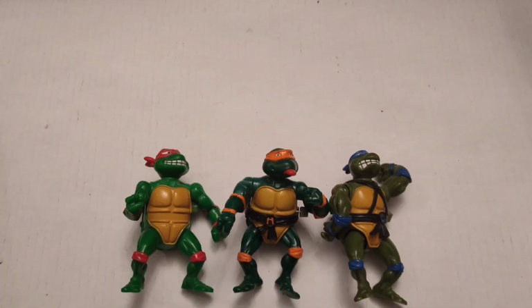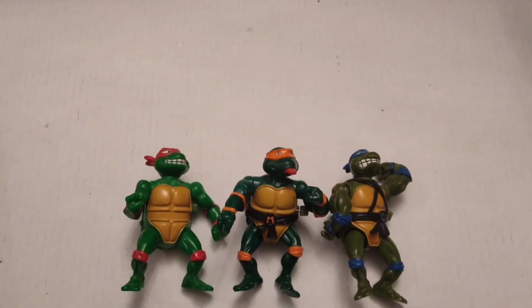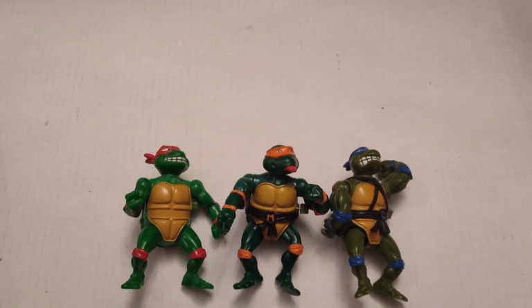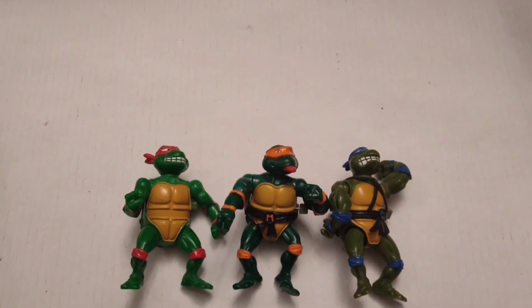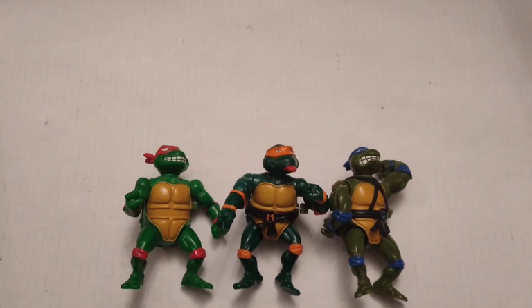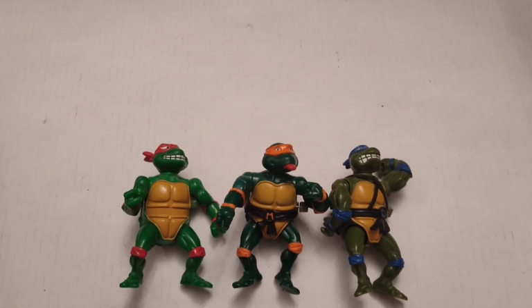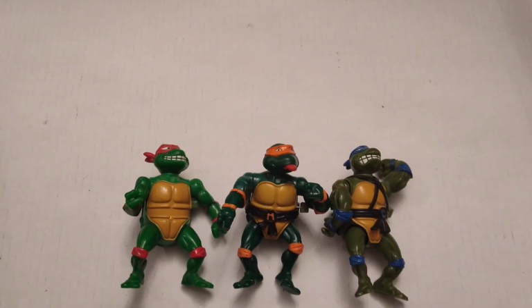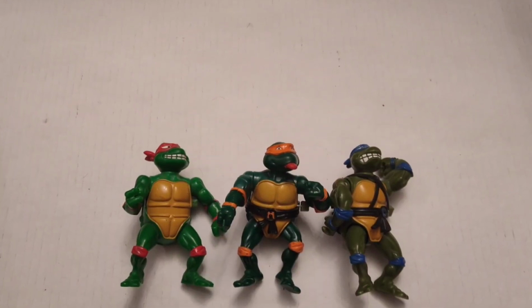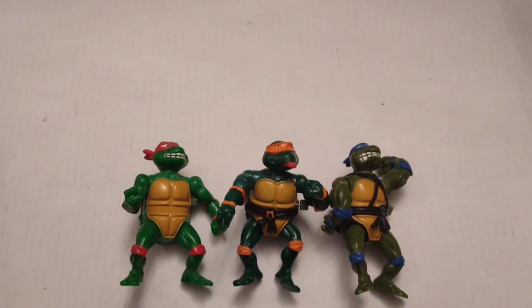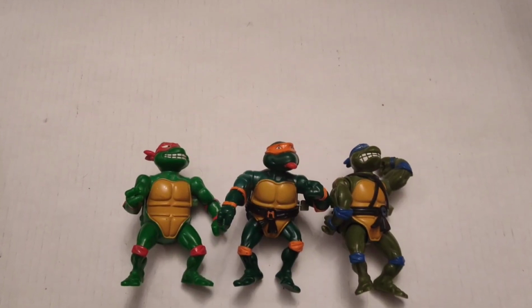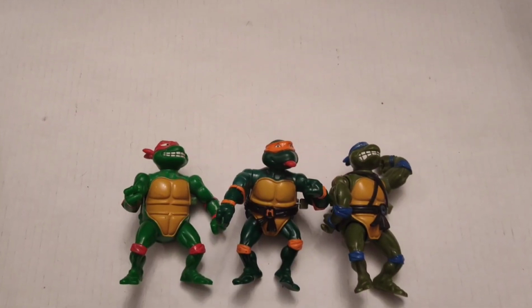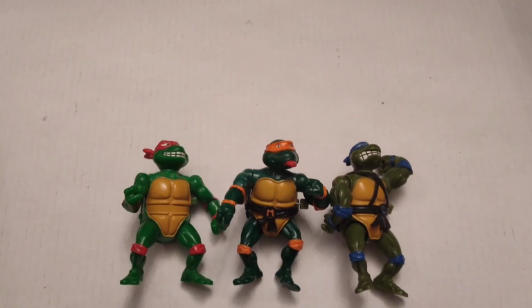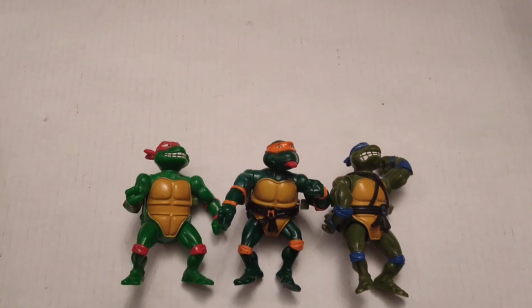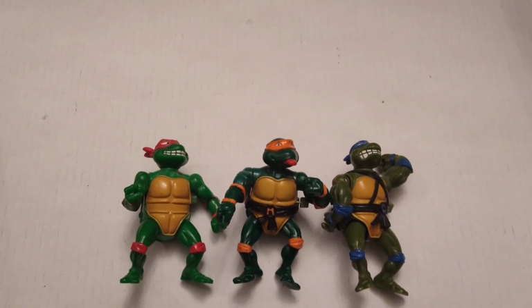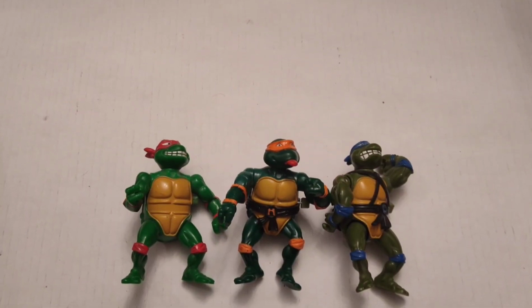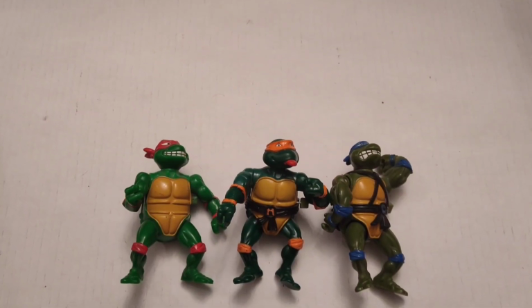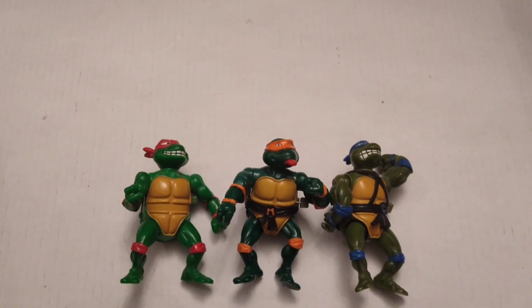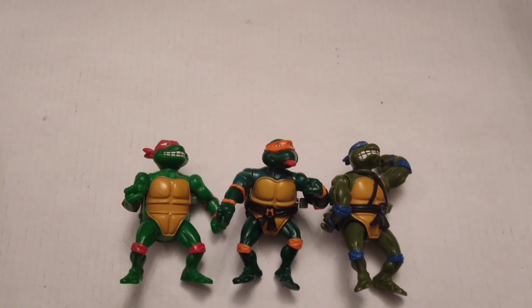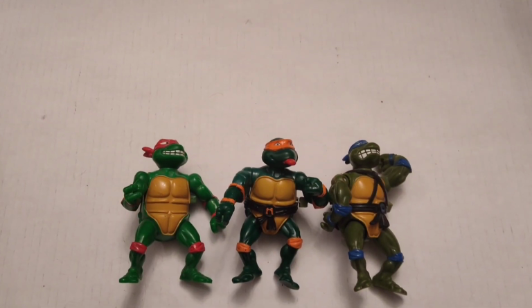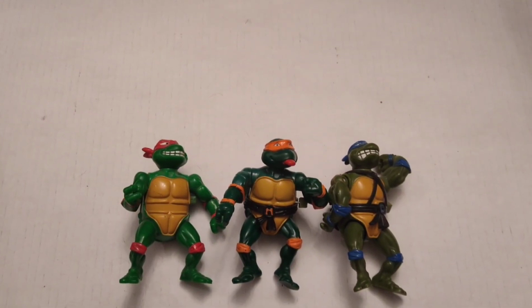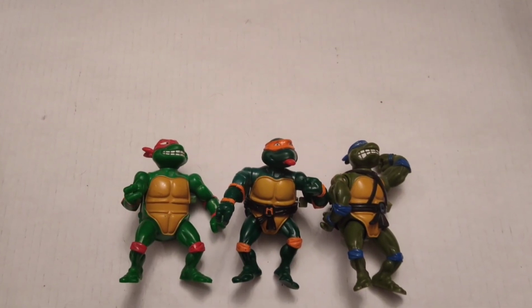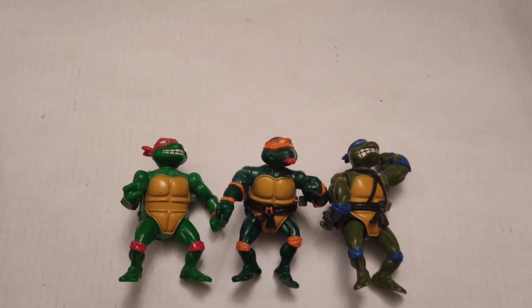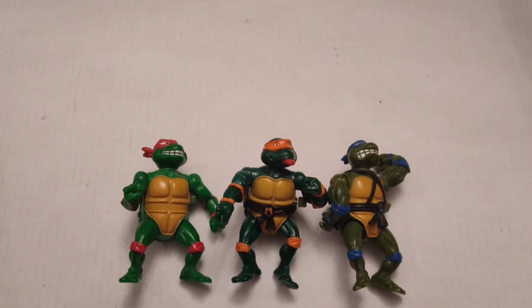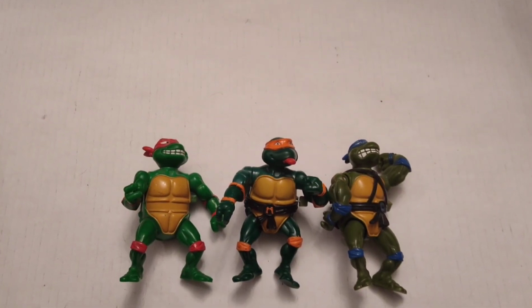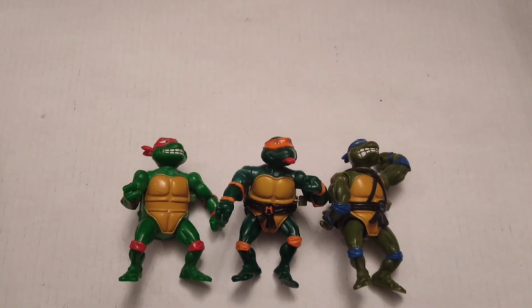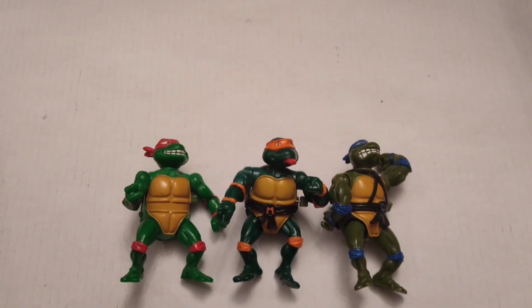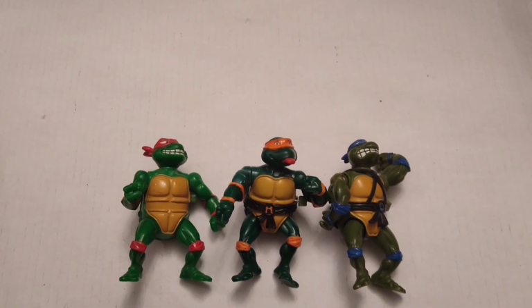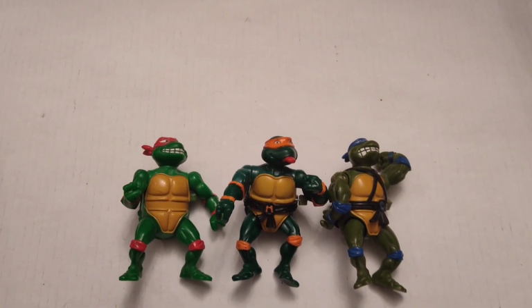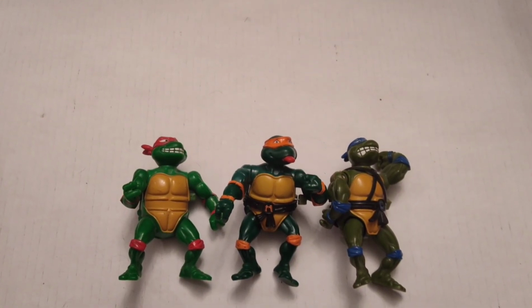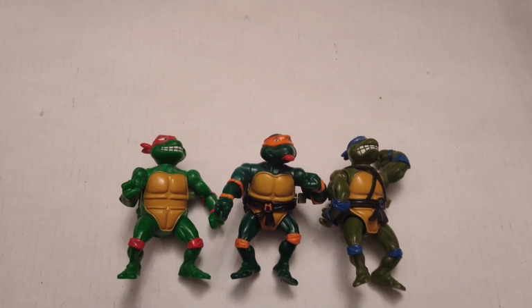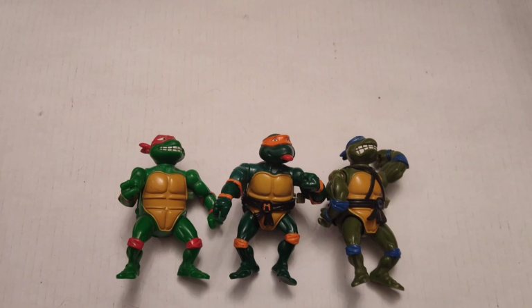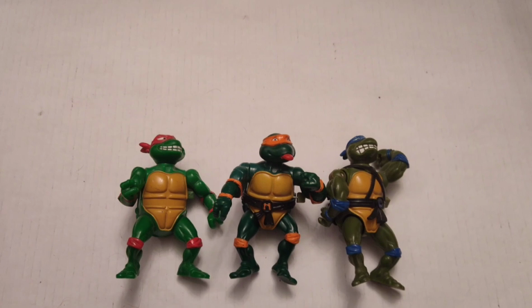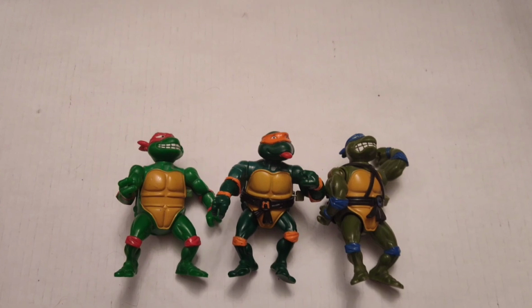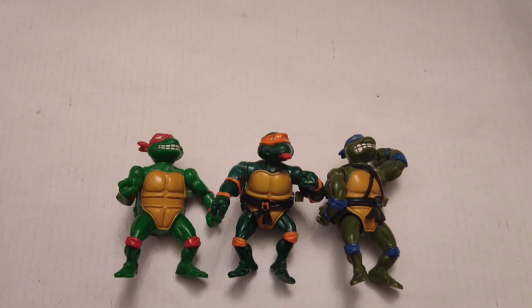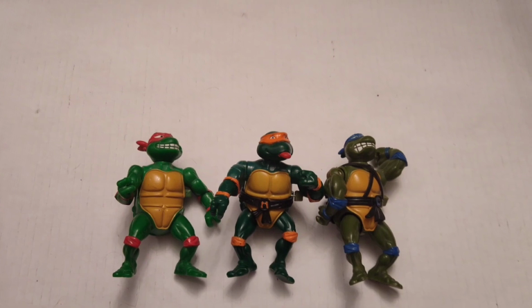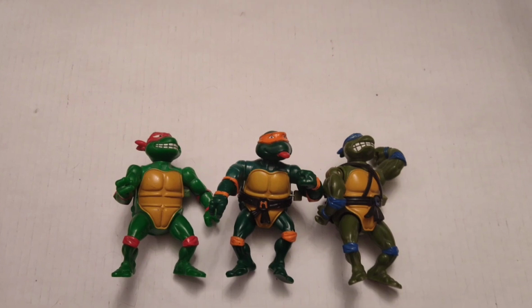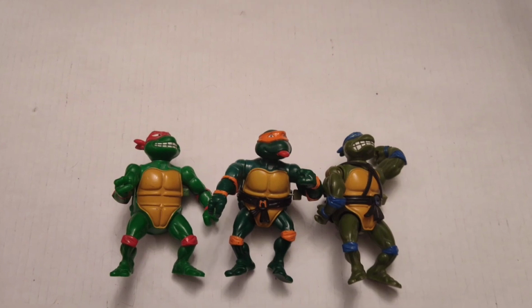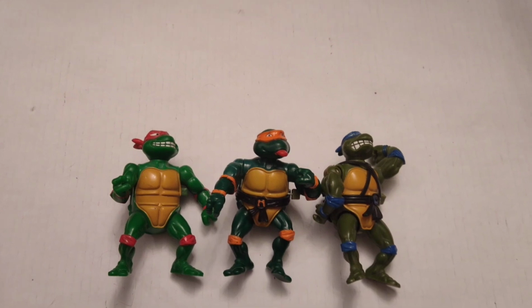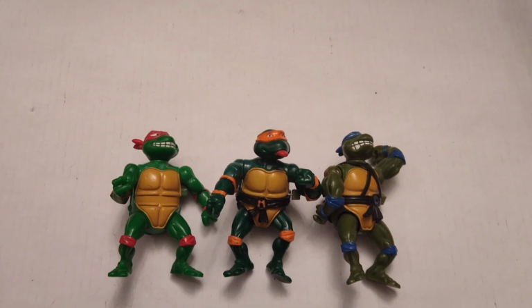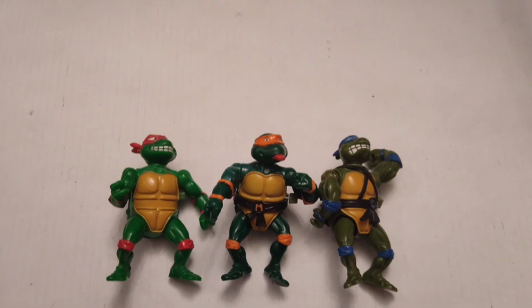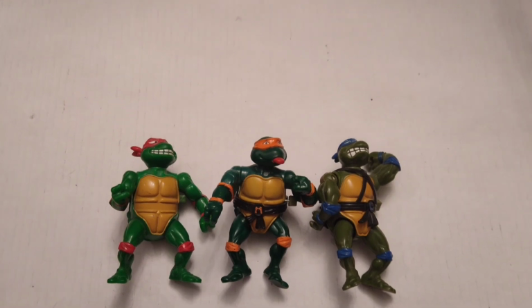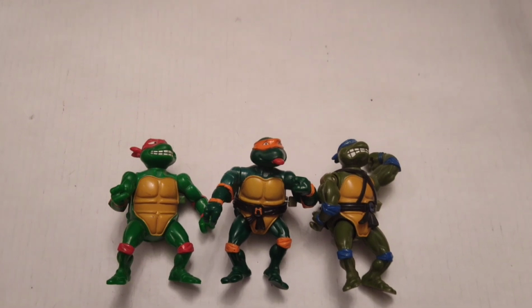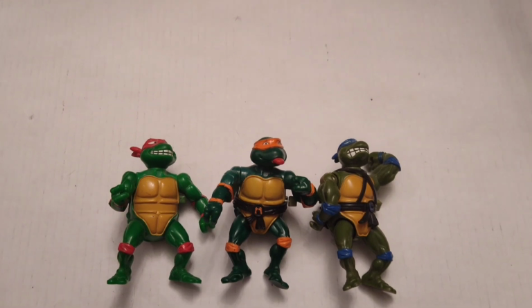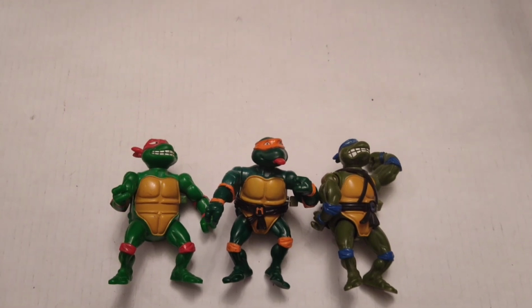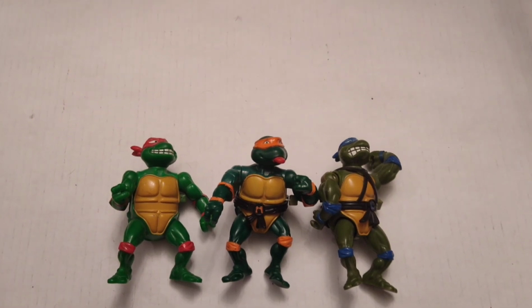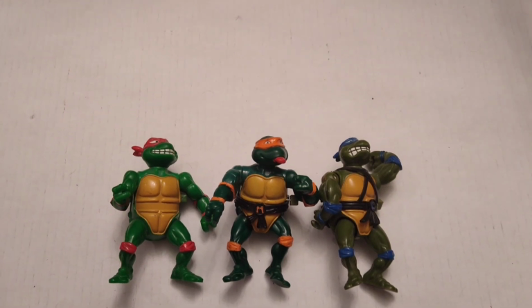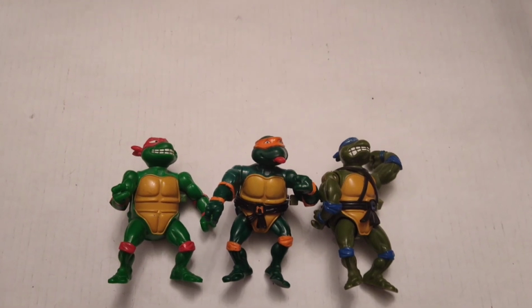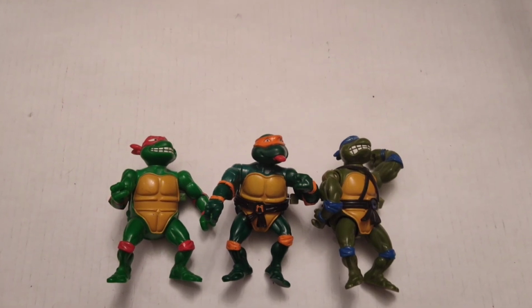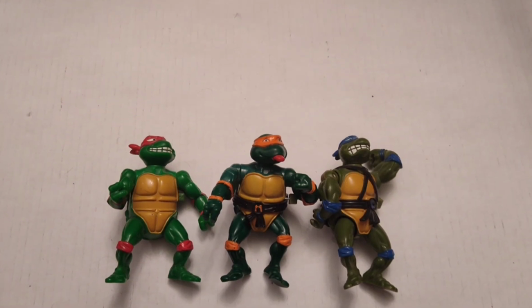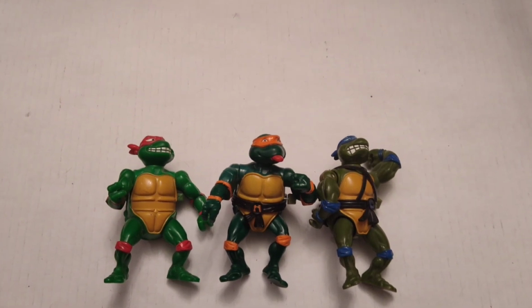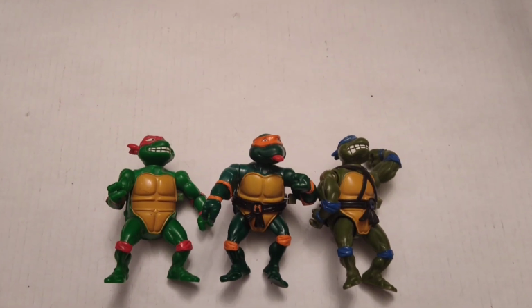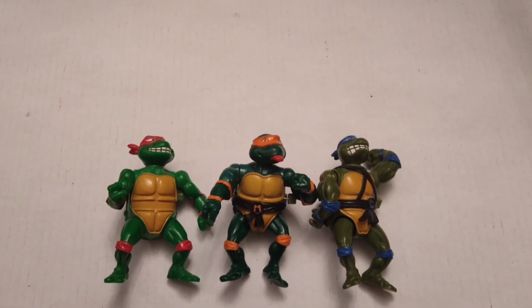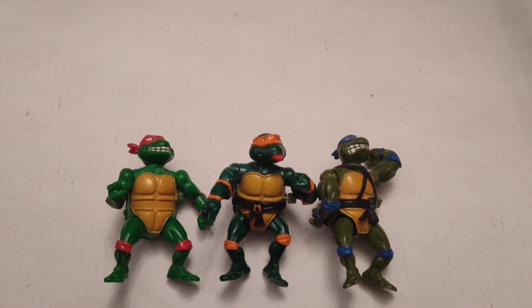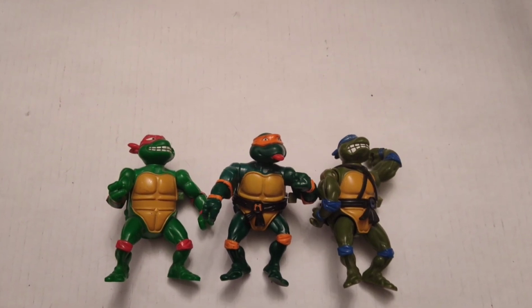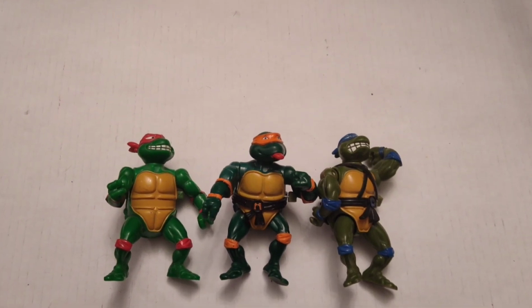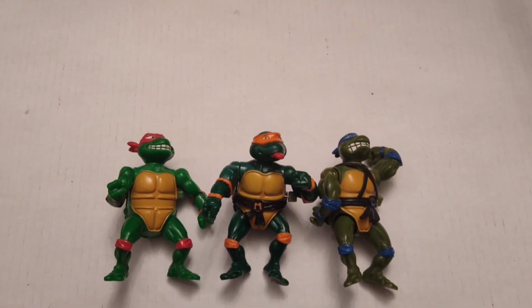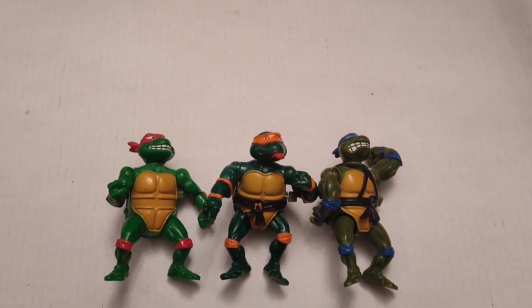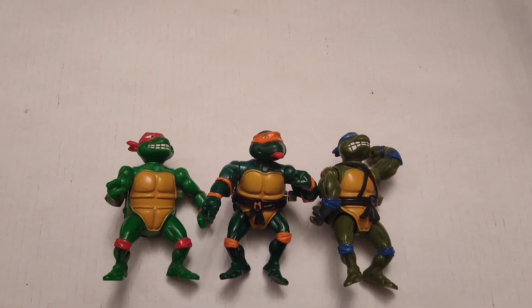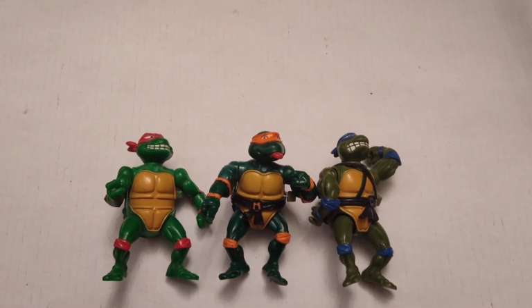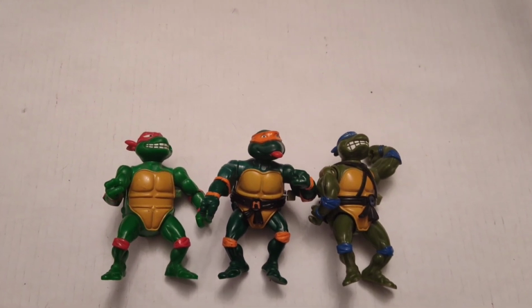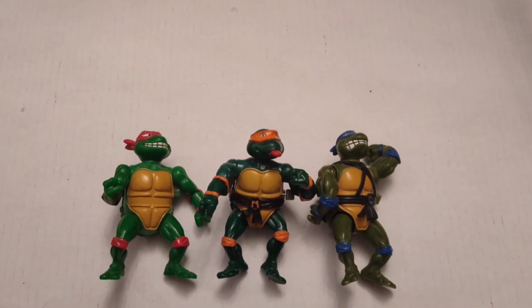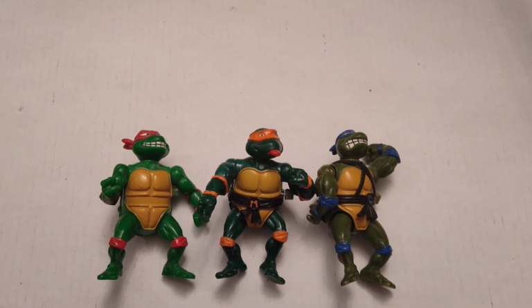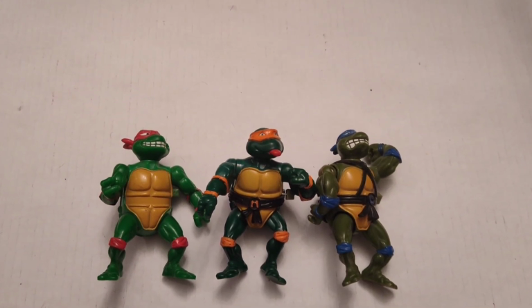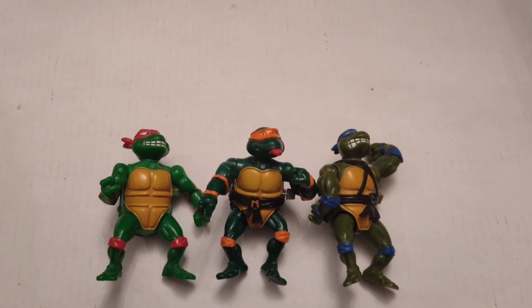These three figures are from the Wacky Action Turtles line — they all had a wind-up gimmick.